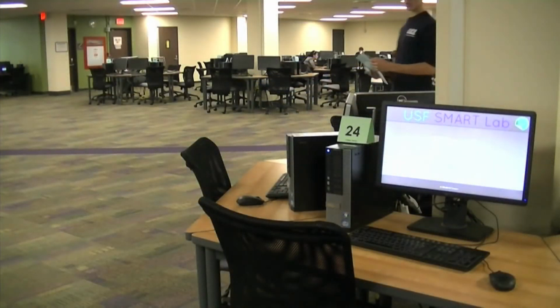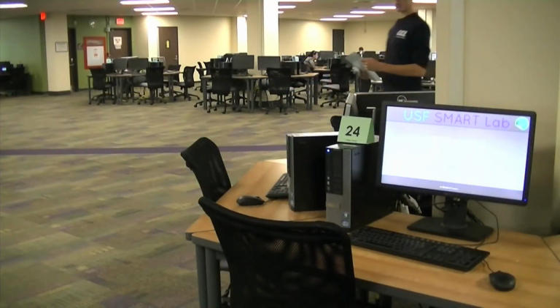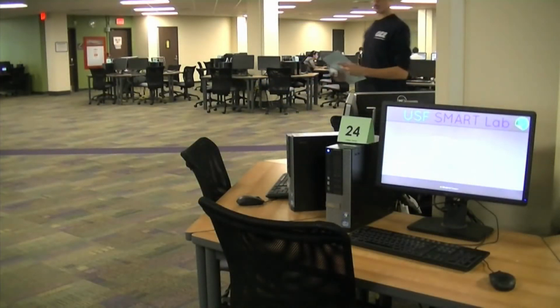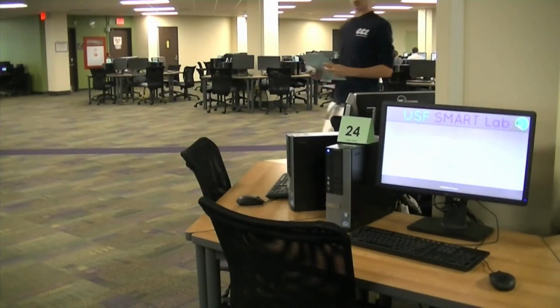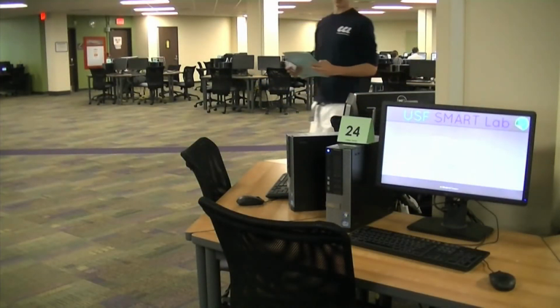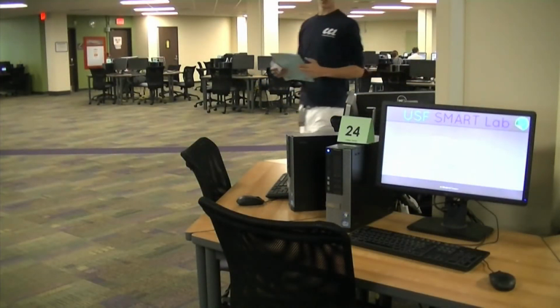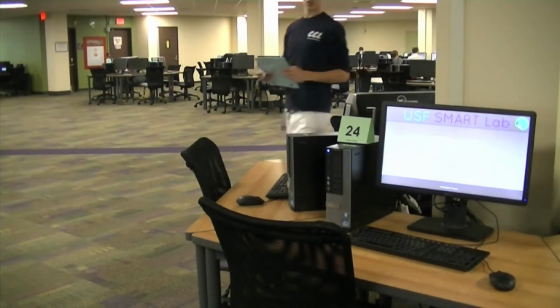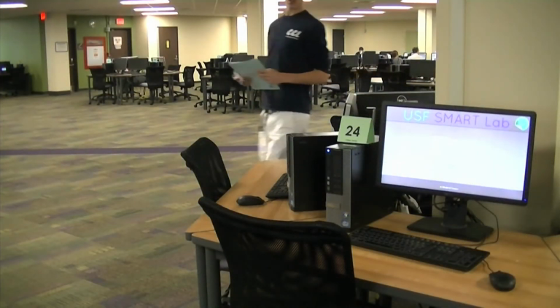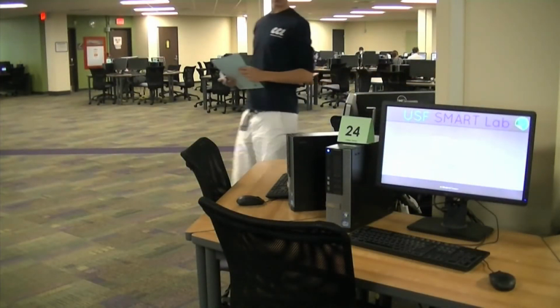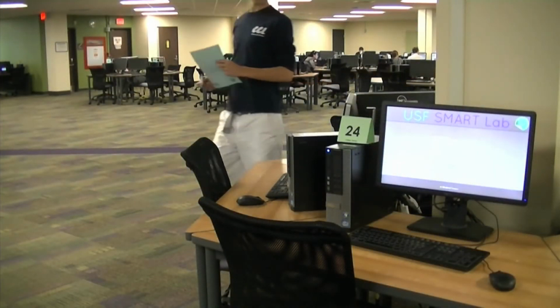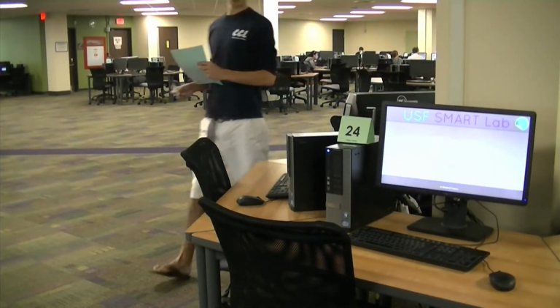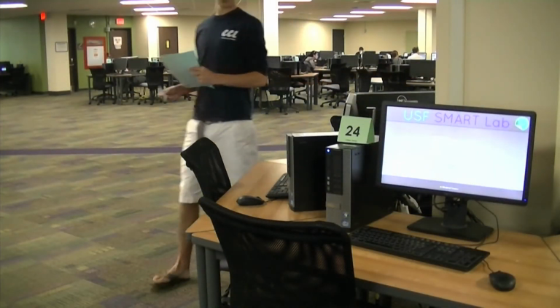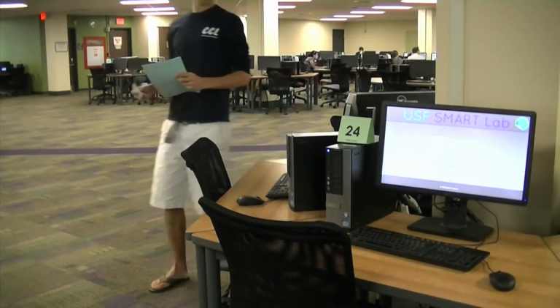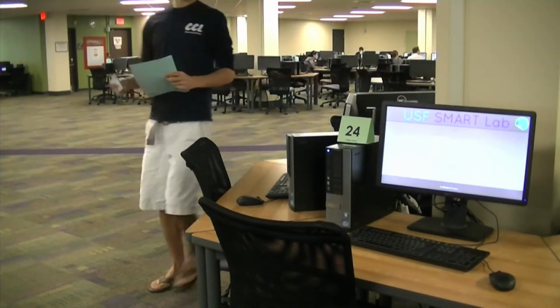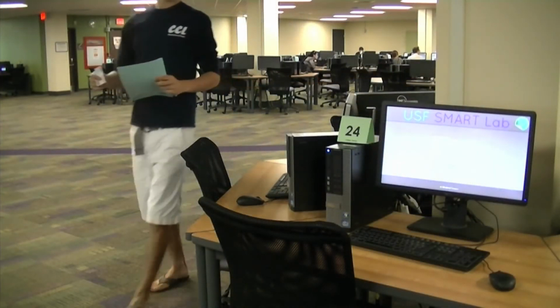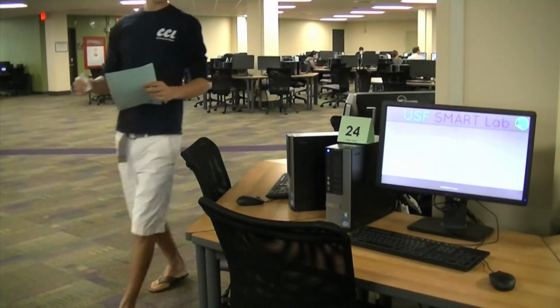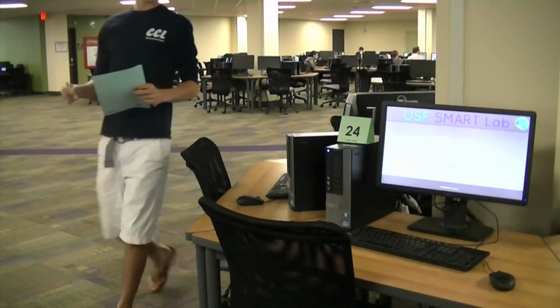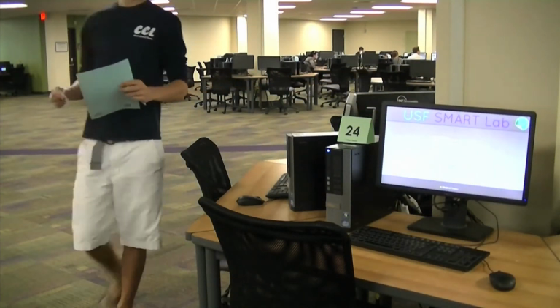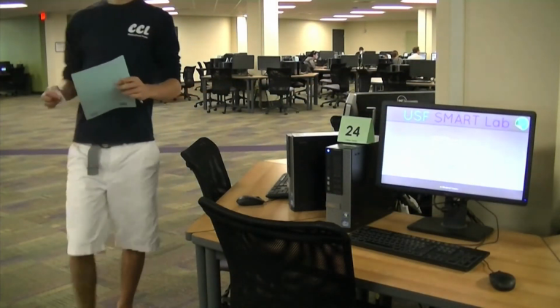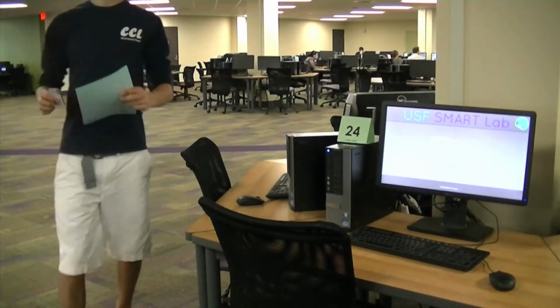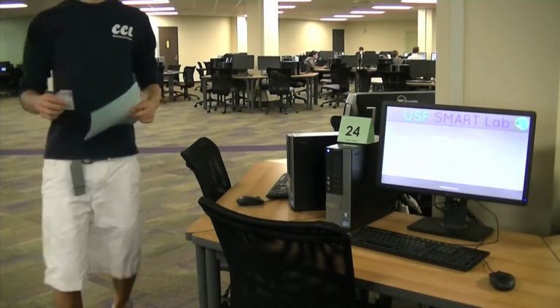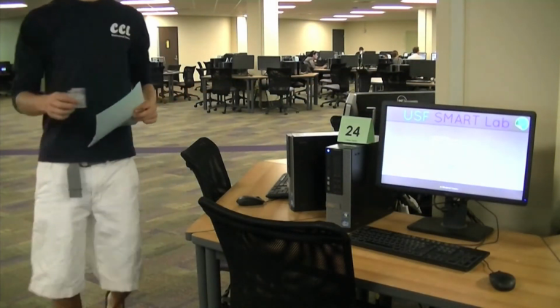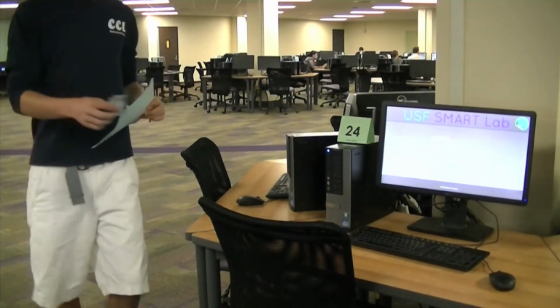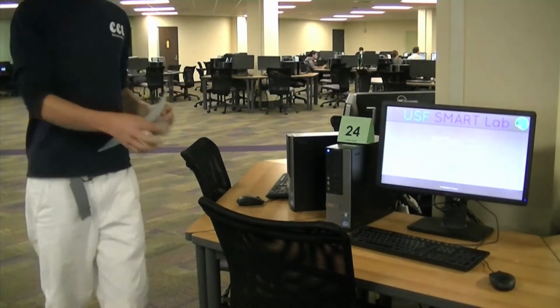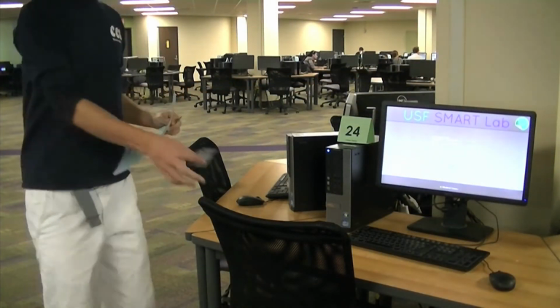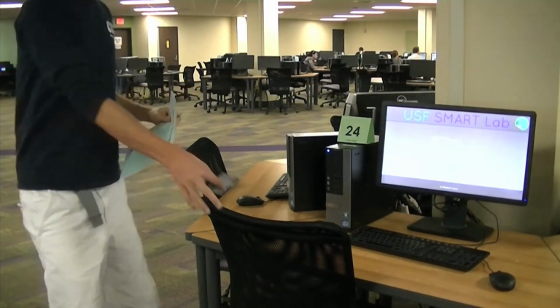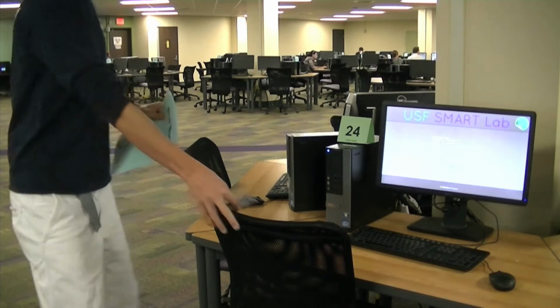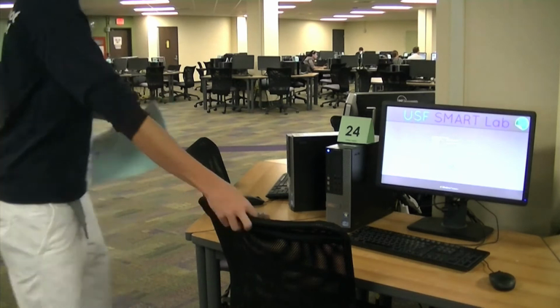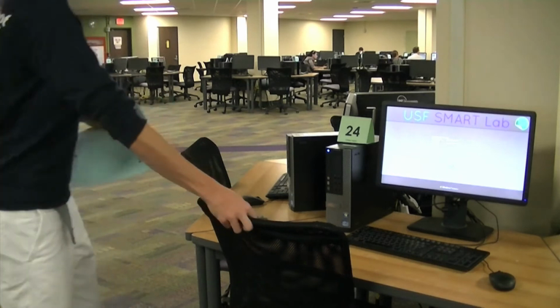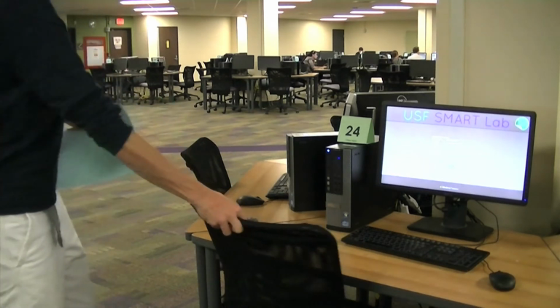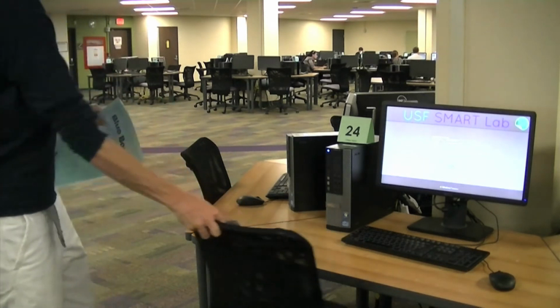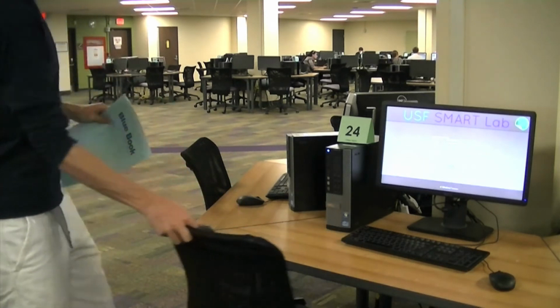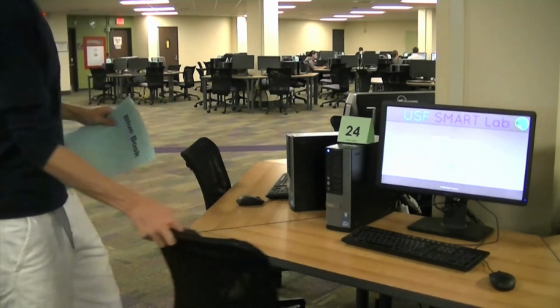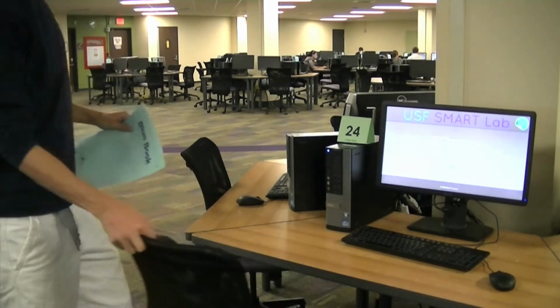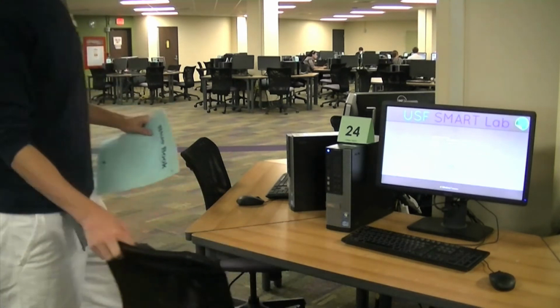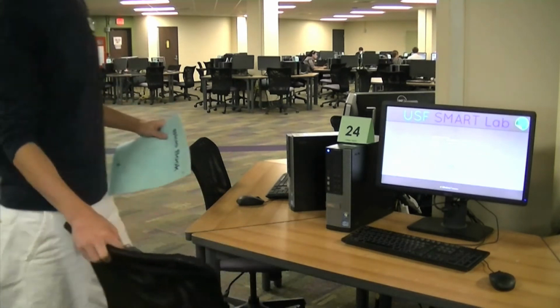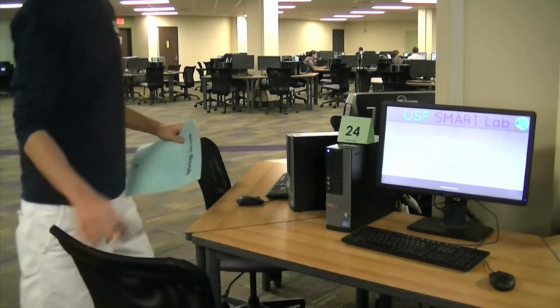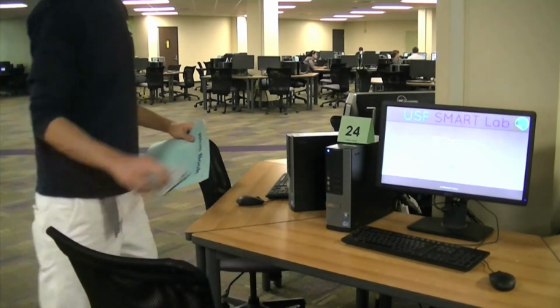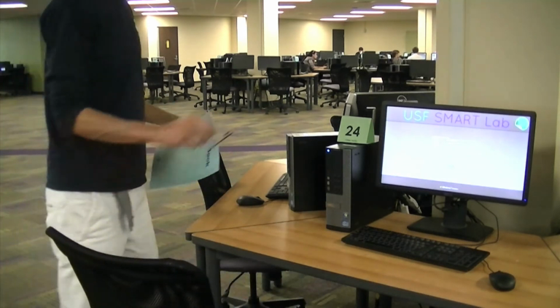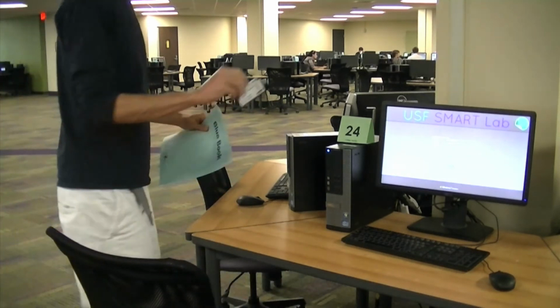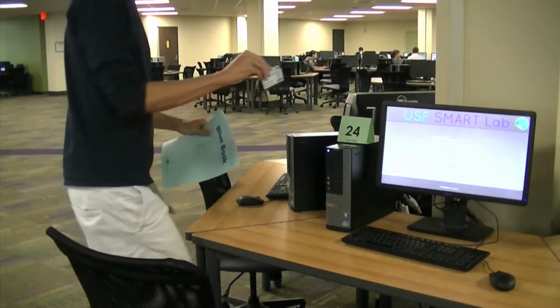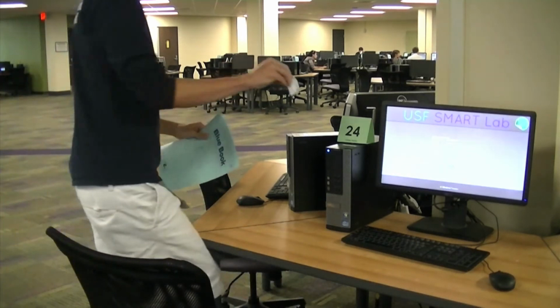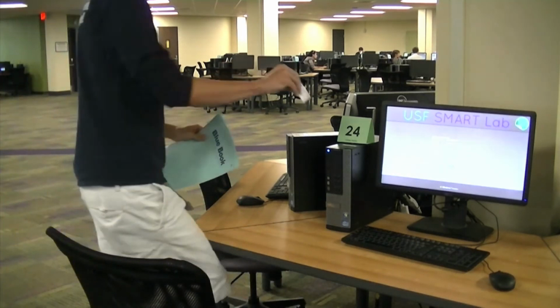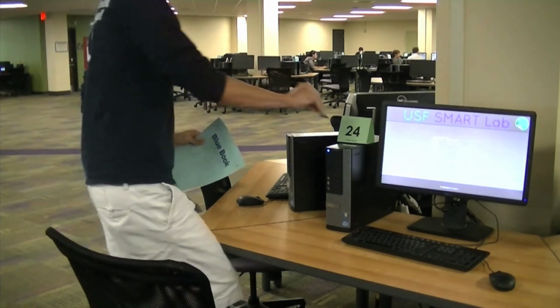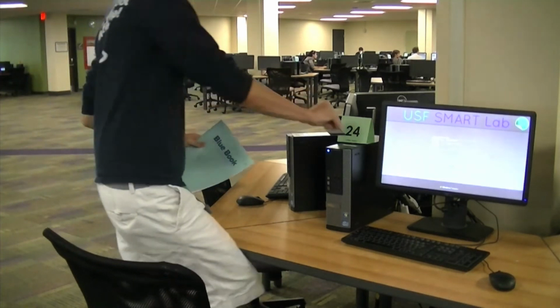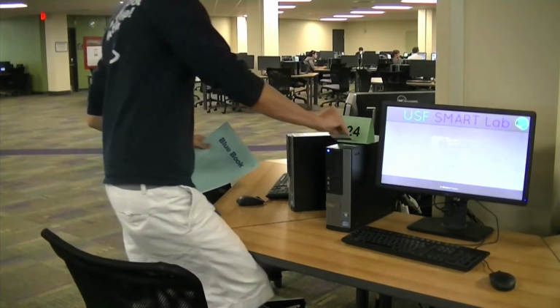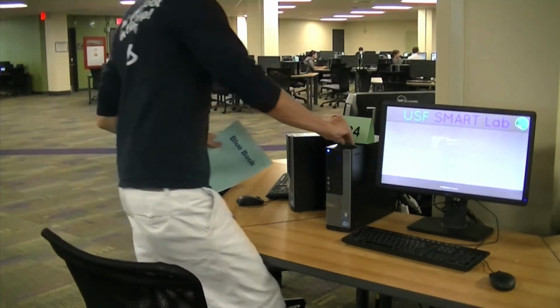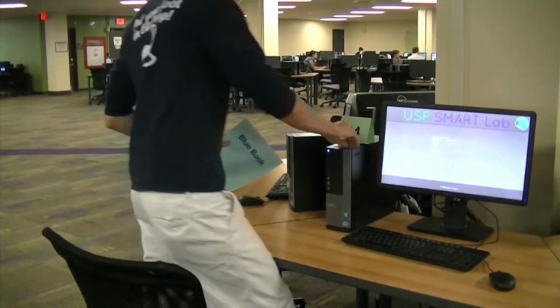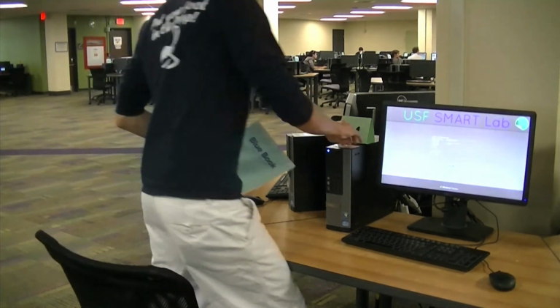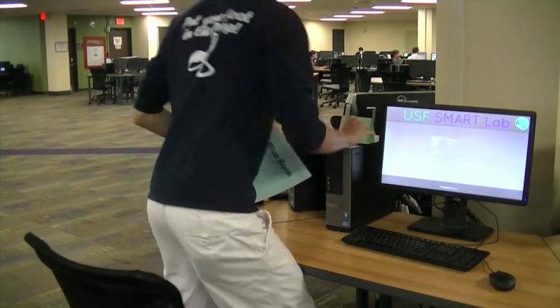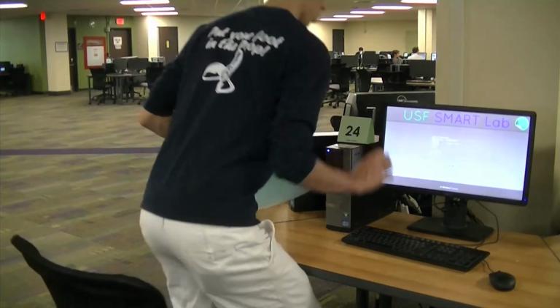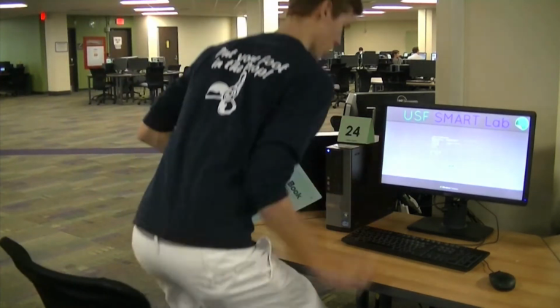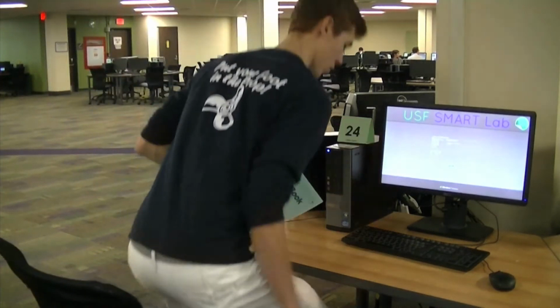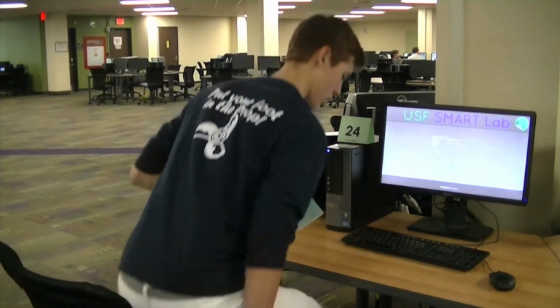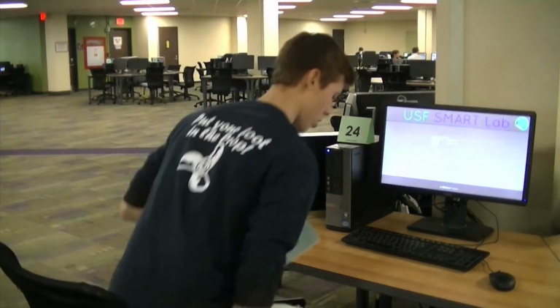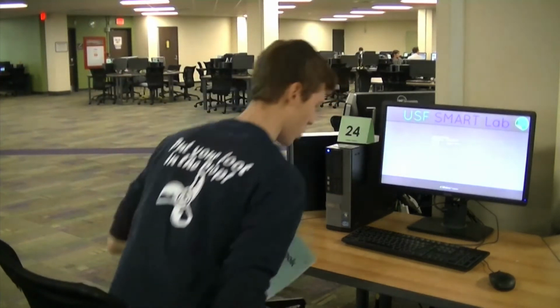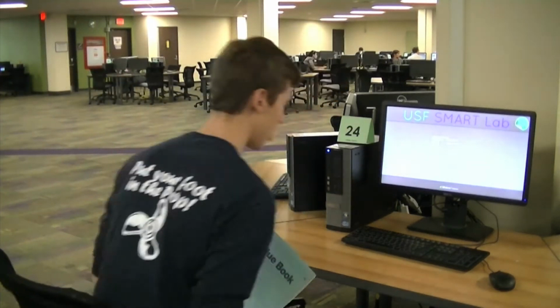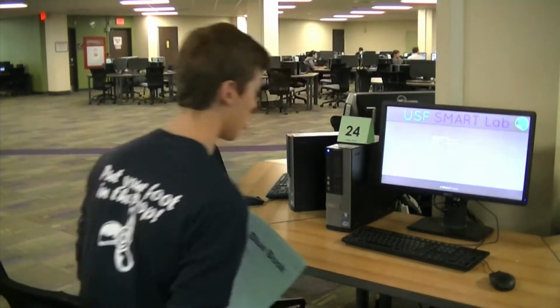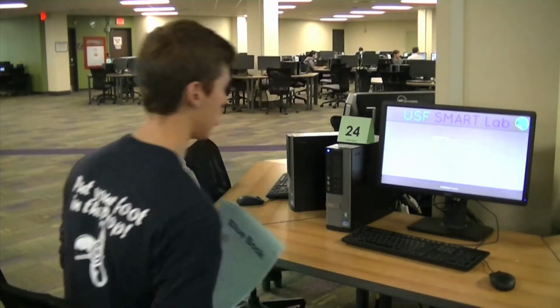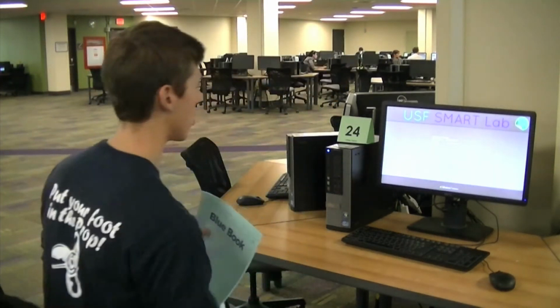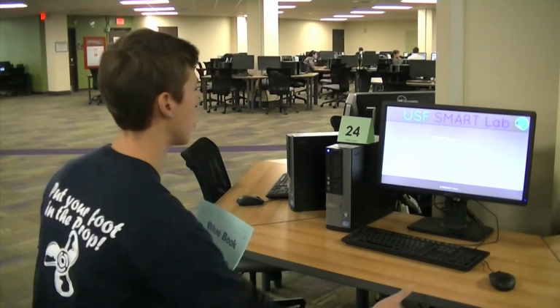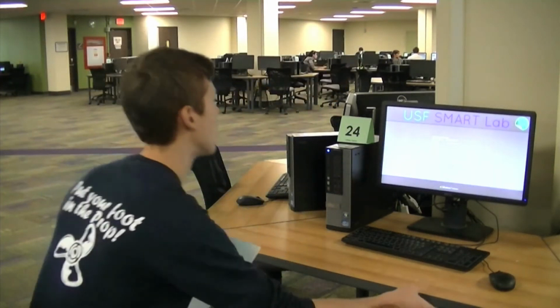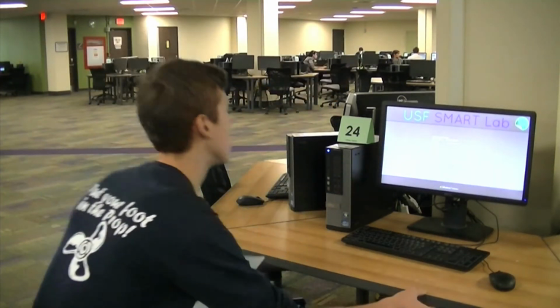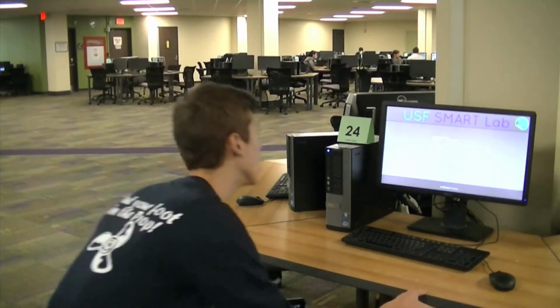Next, you will proceed to your assigned computer. Once seated, place your student ID on top of the tower of your computer.